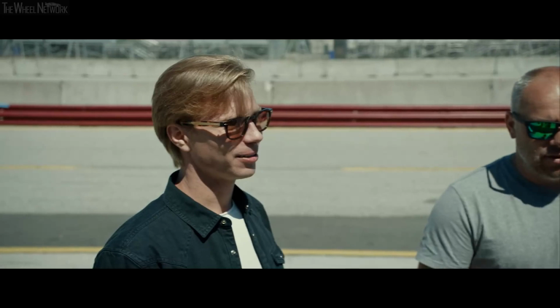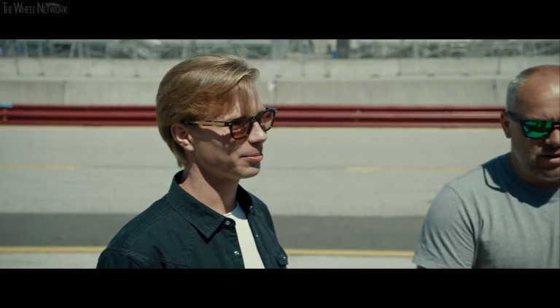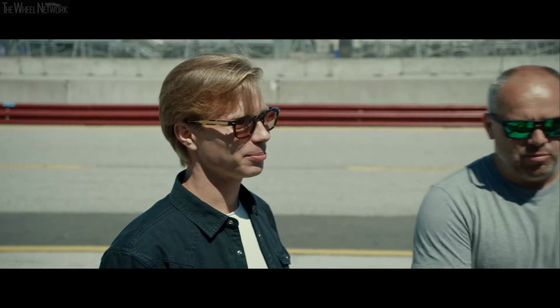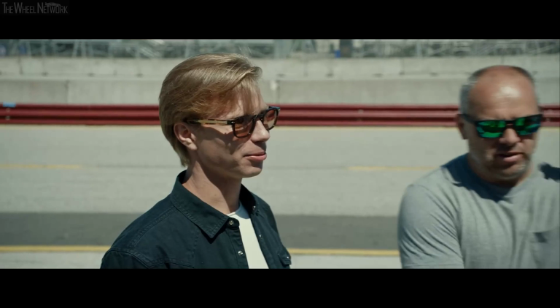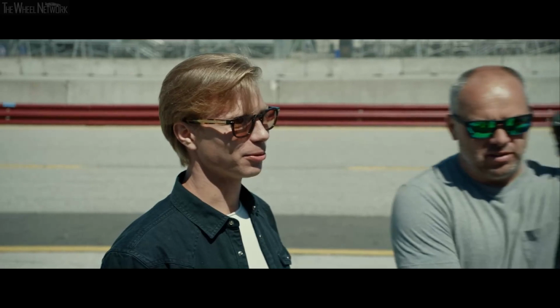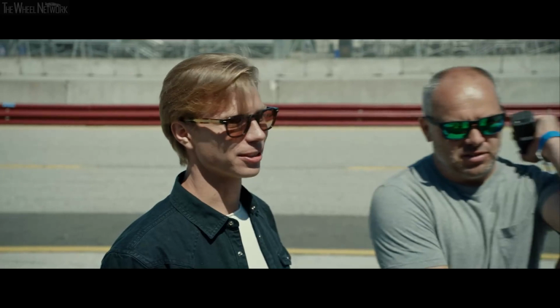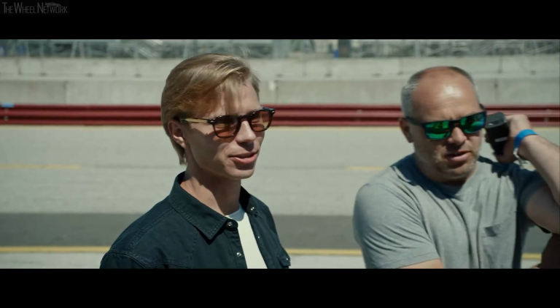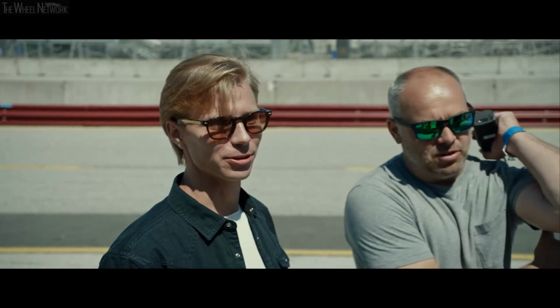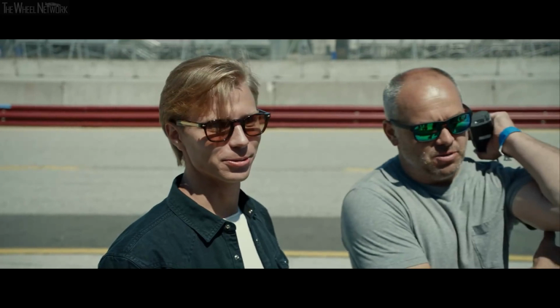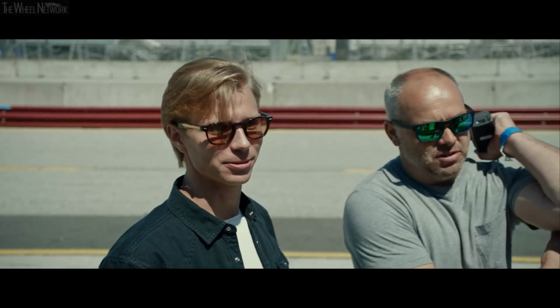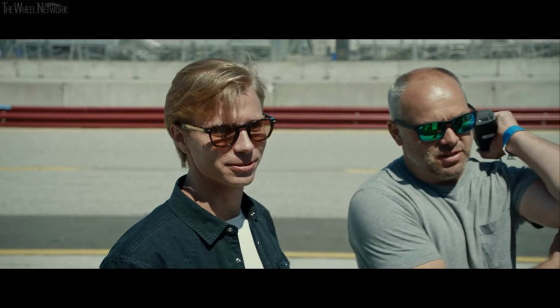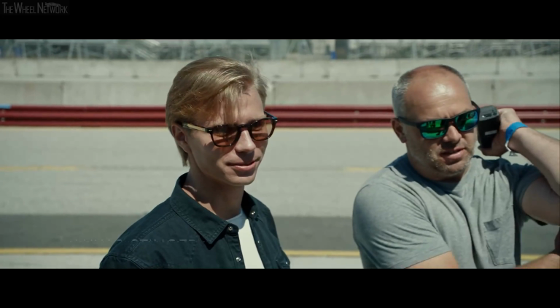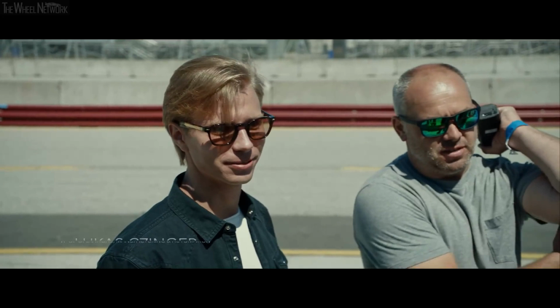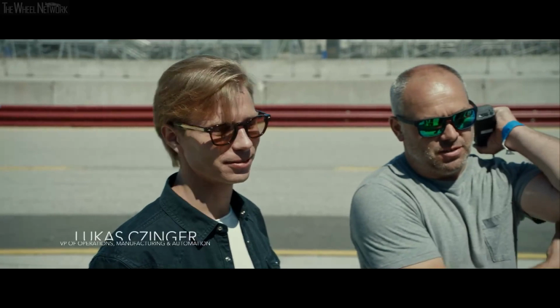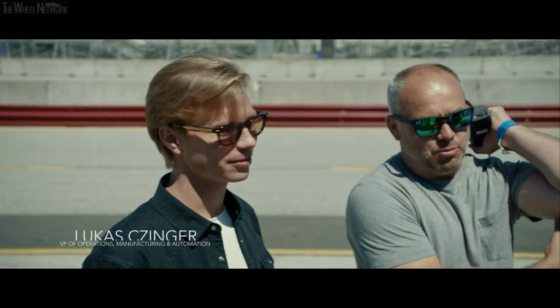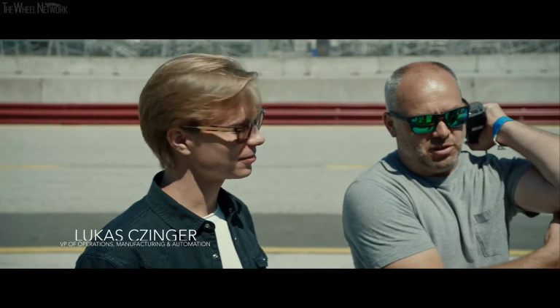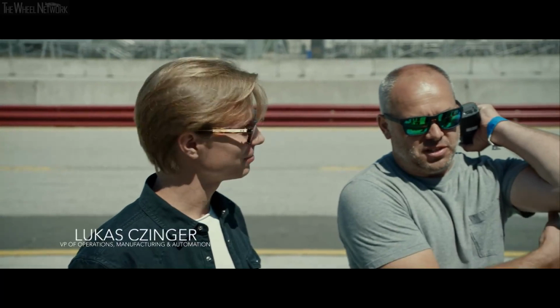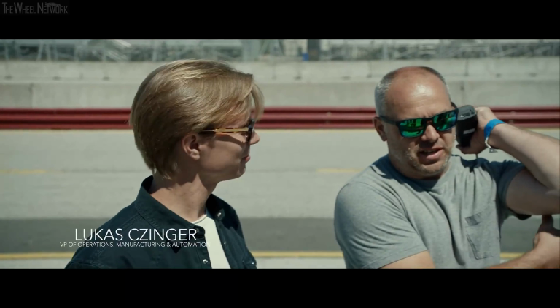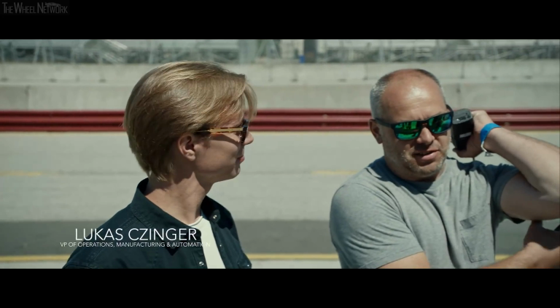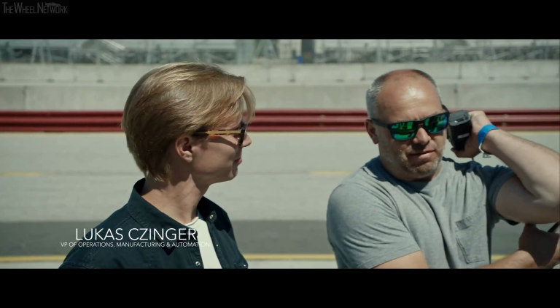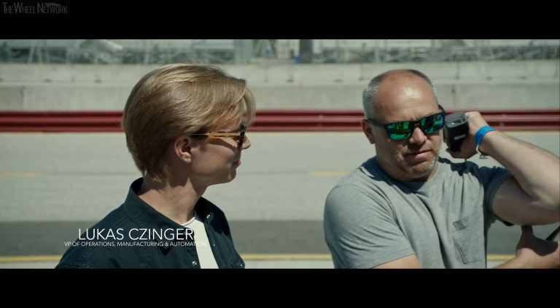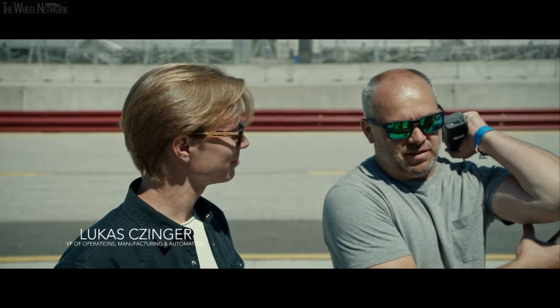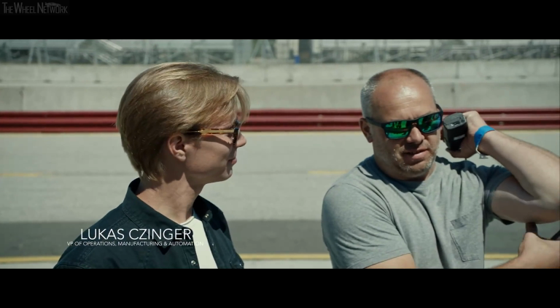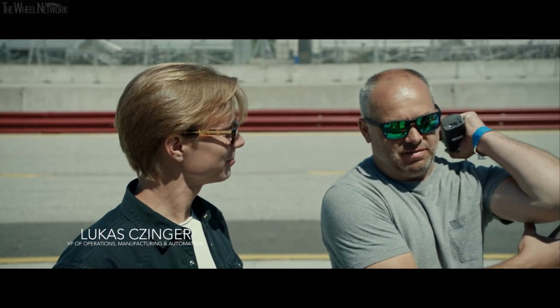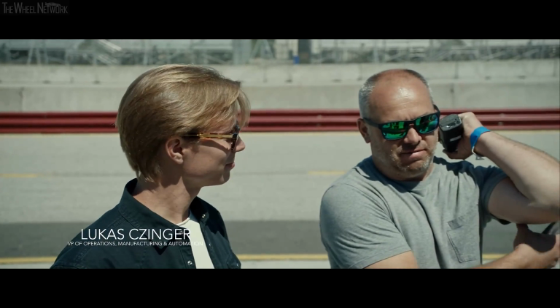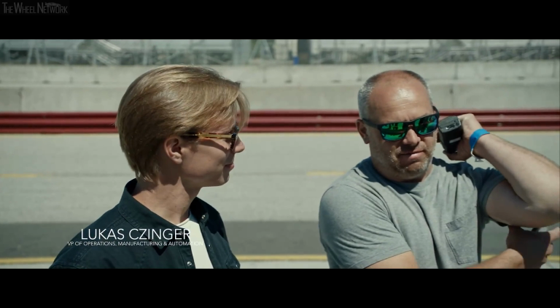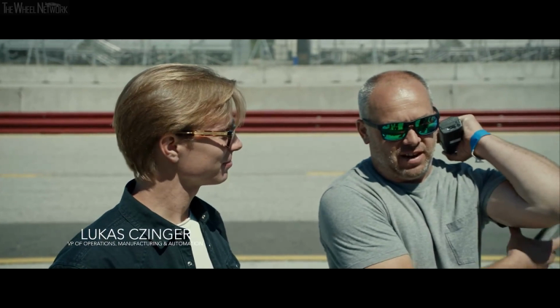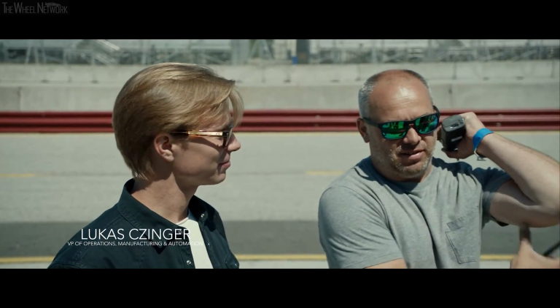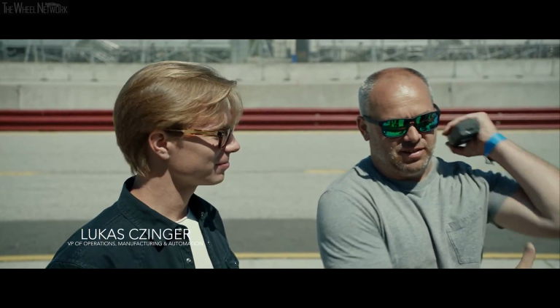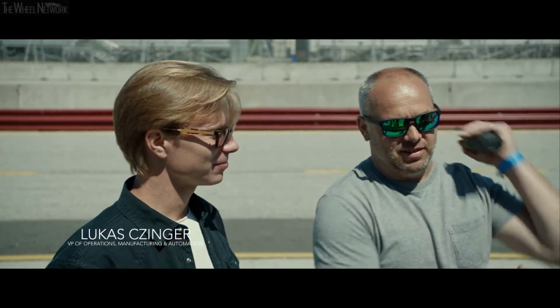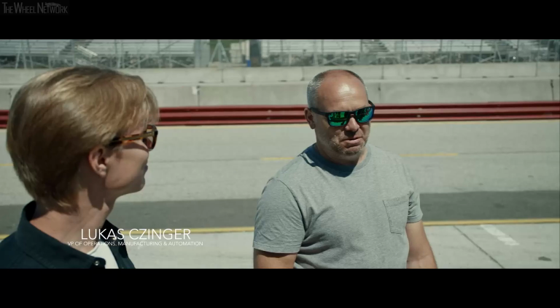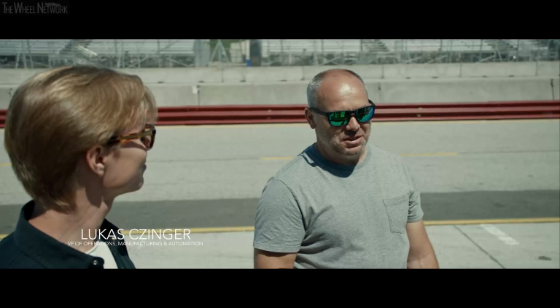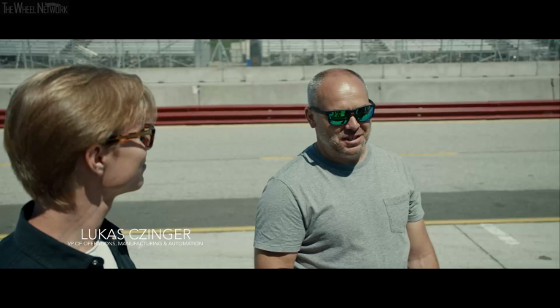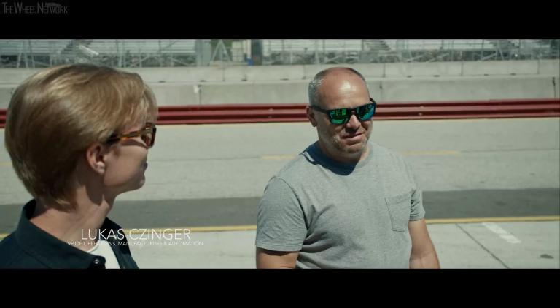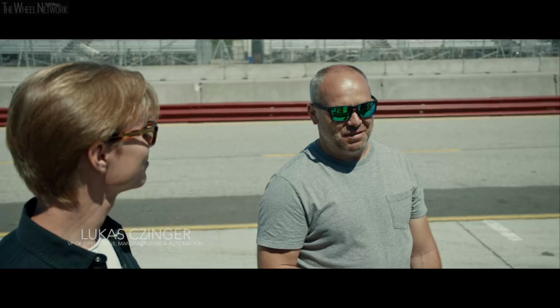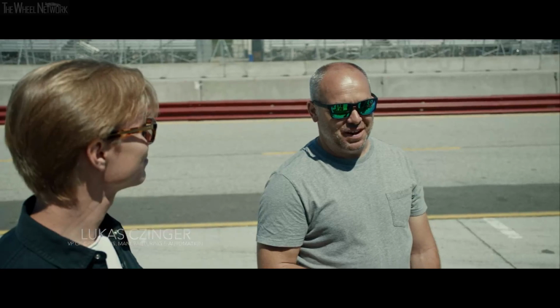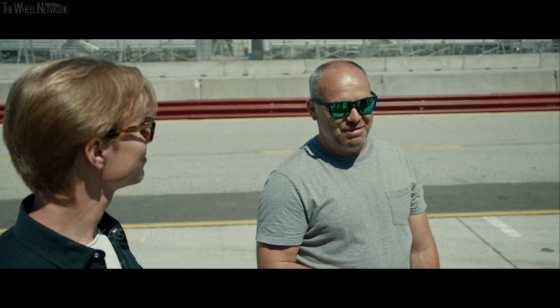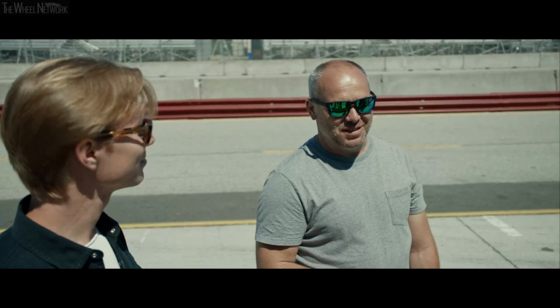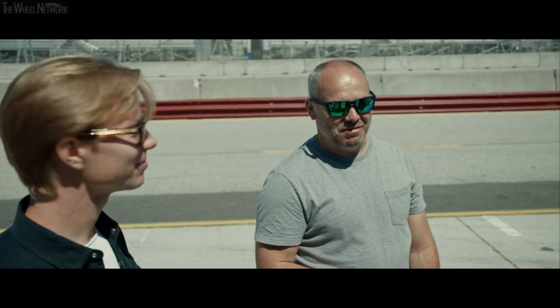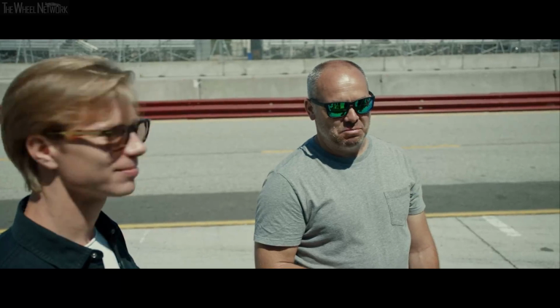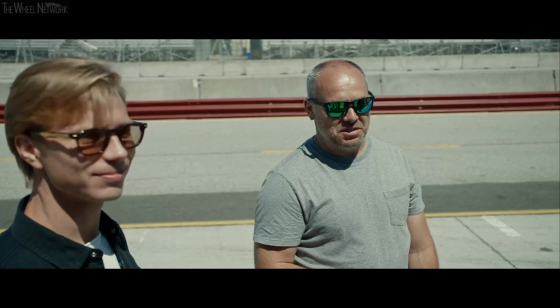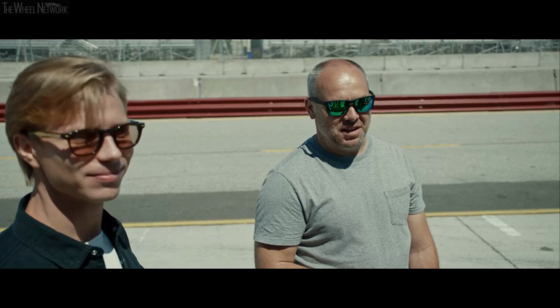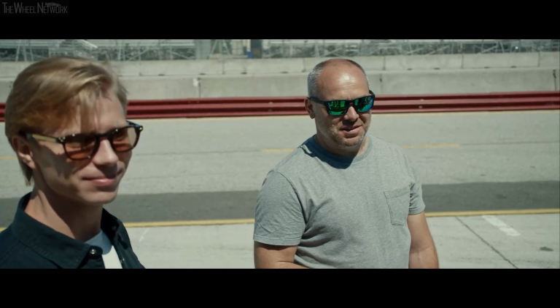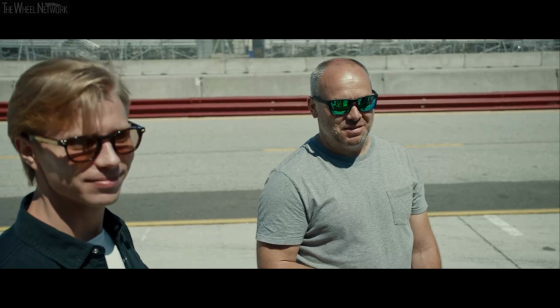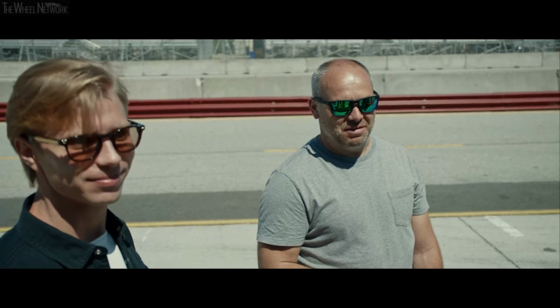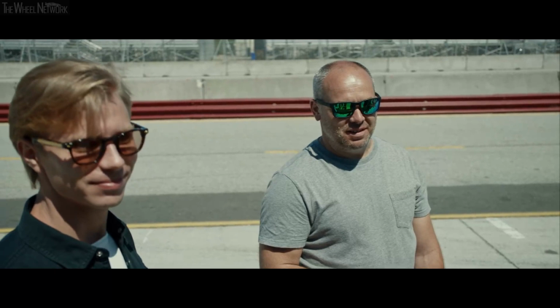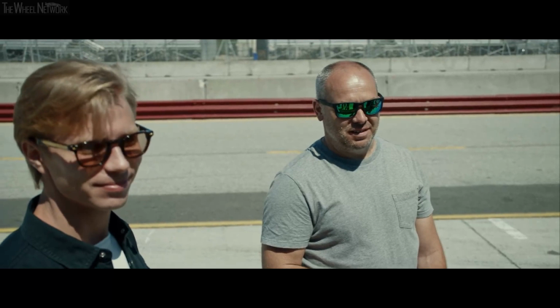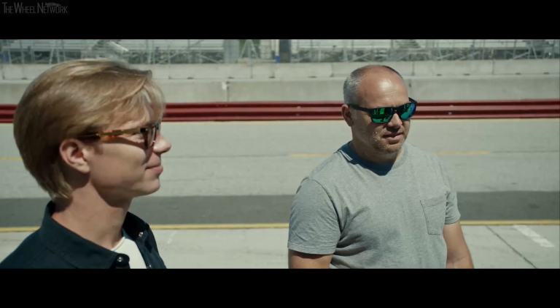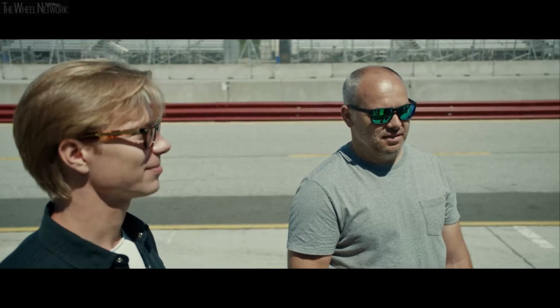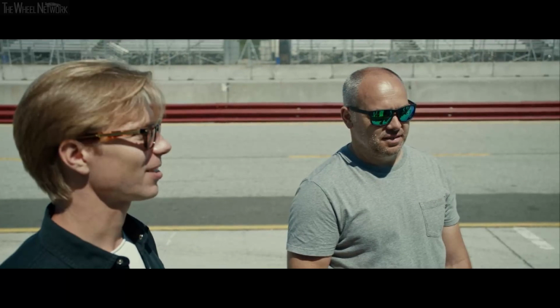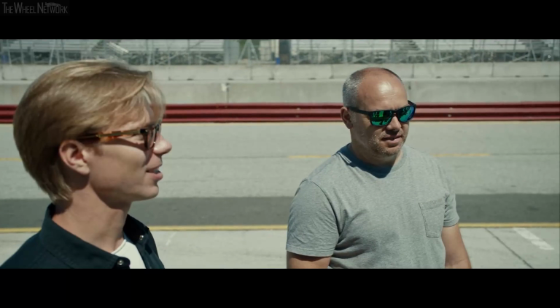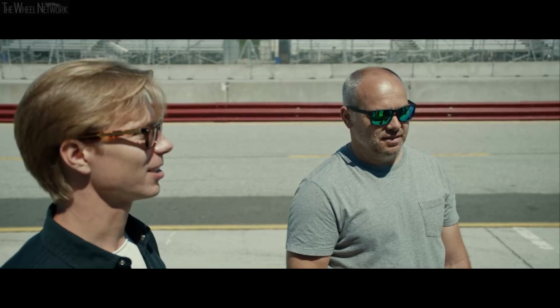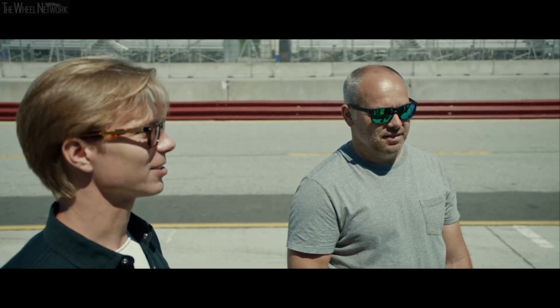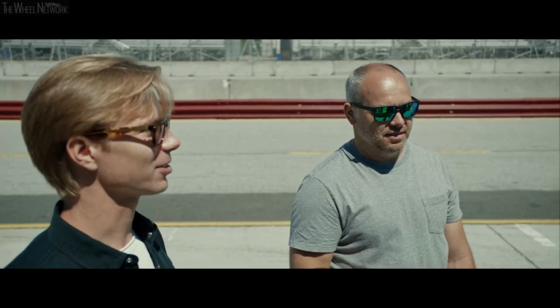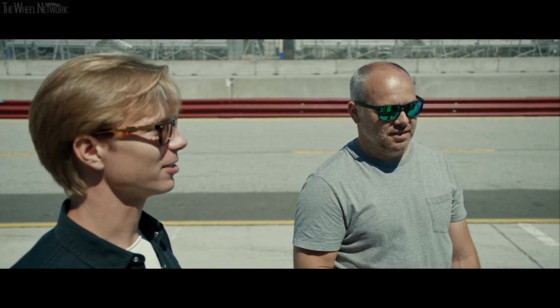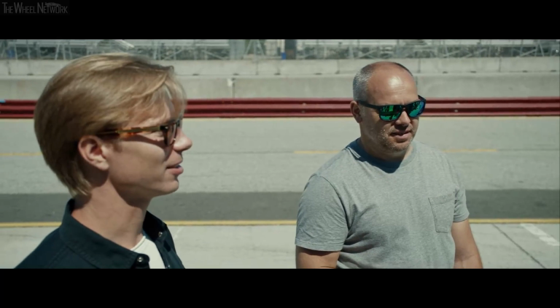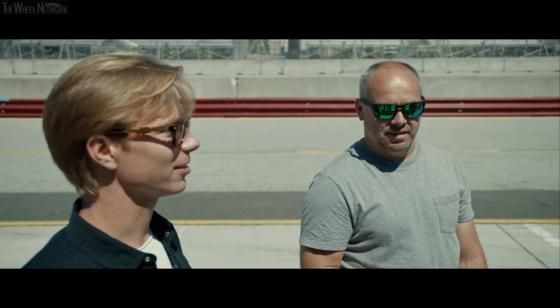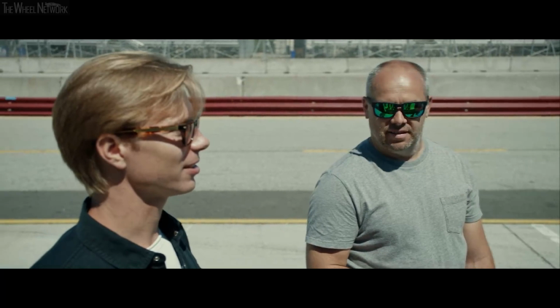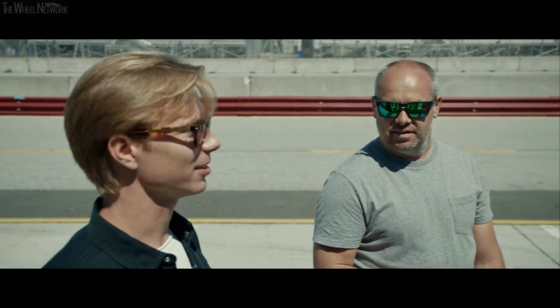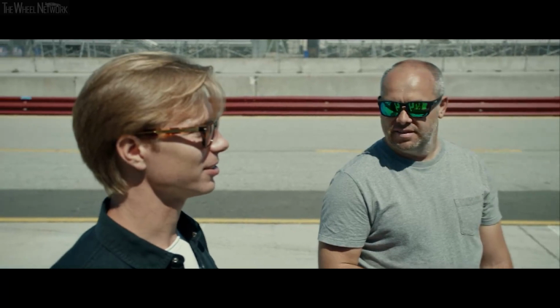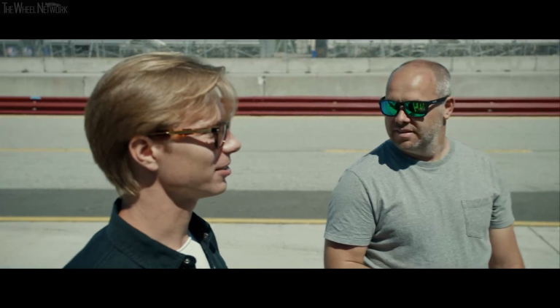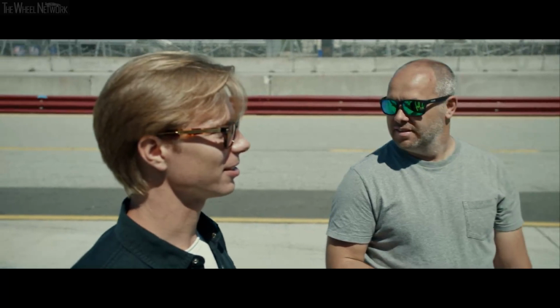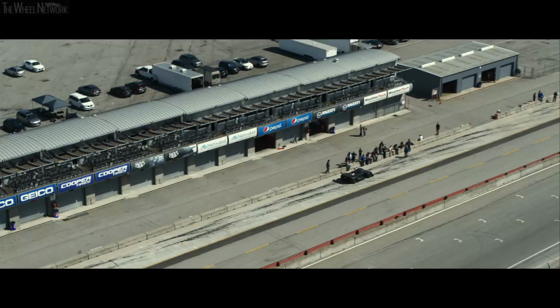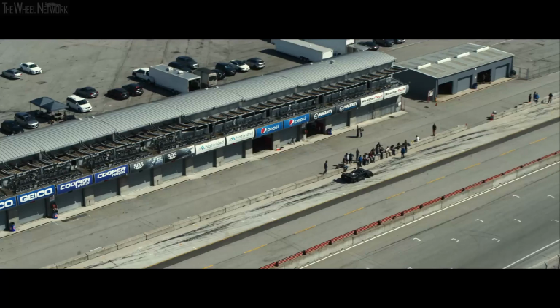1:30.2 — which is 2.6 off the record. I'm at 65, 70% so far. That's a good indication right there.